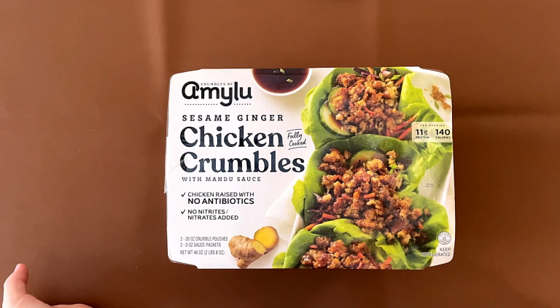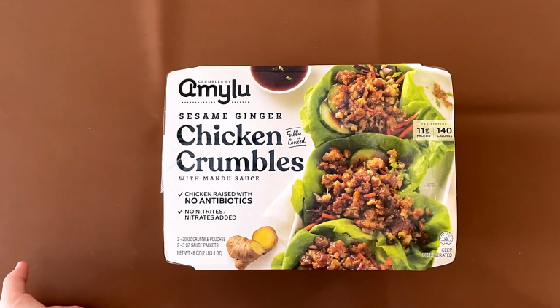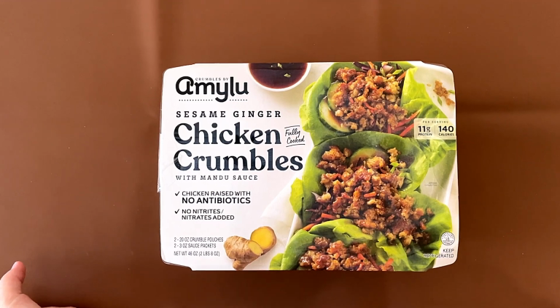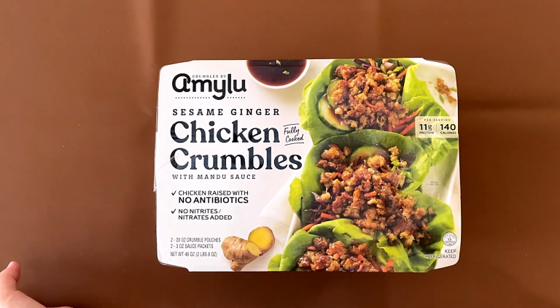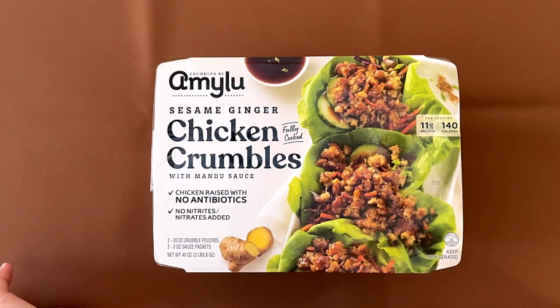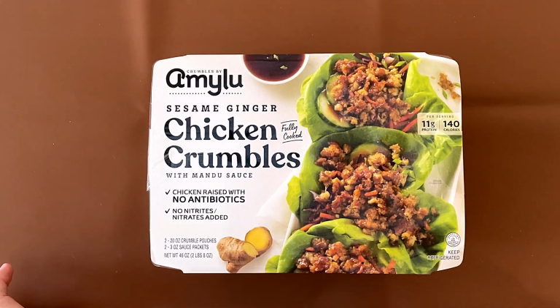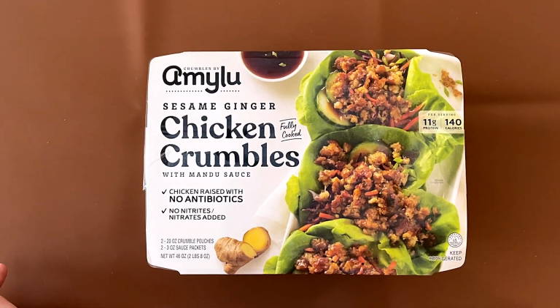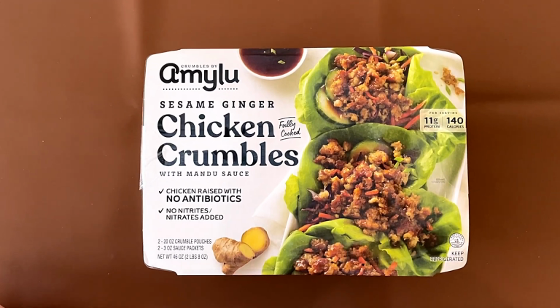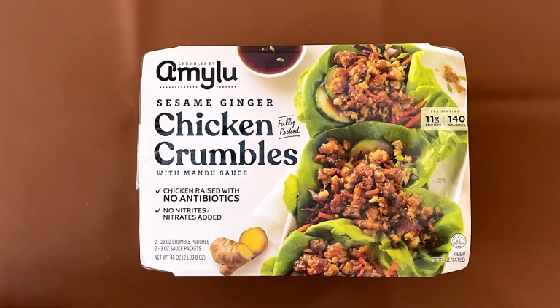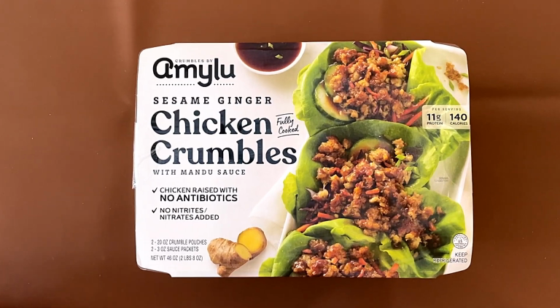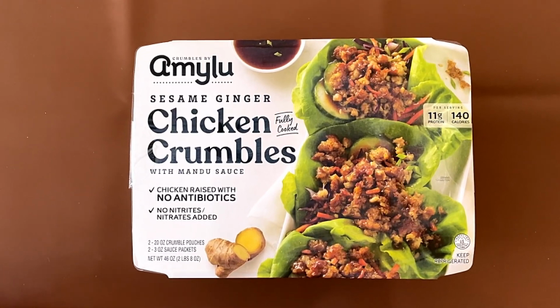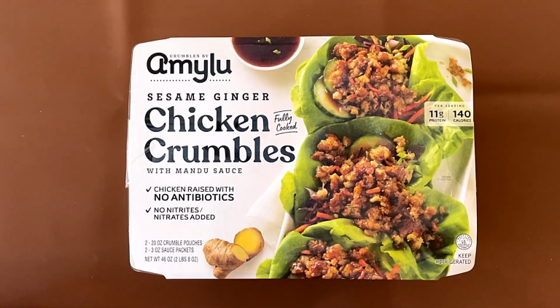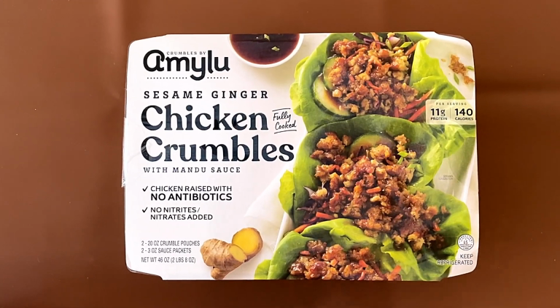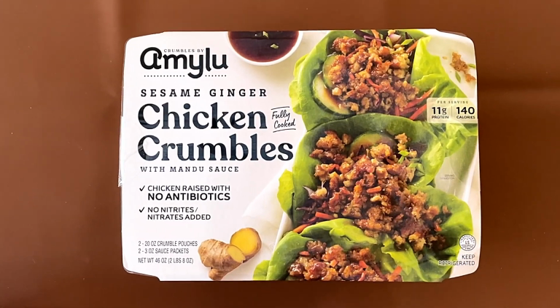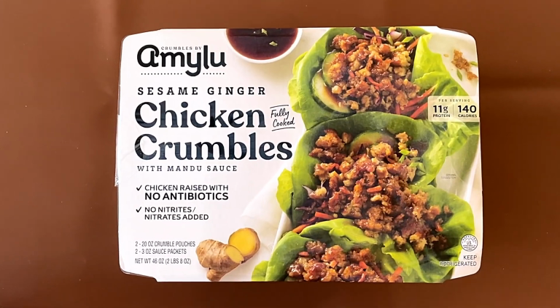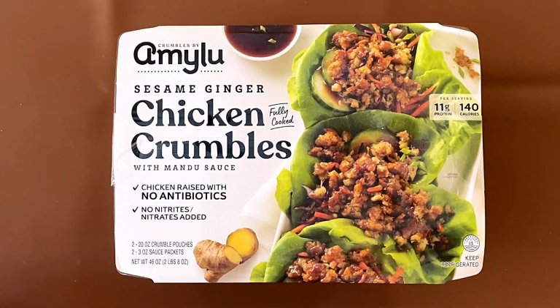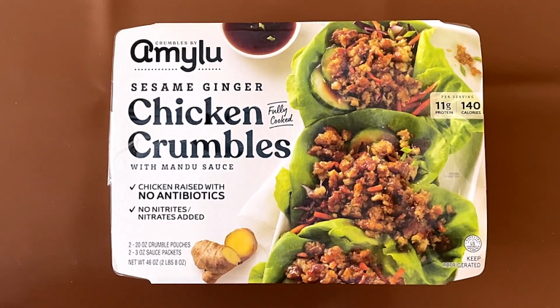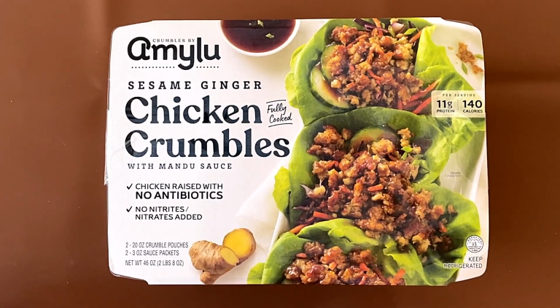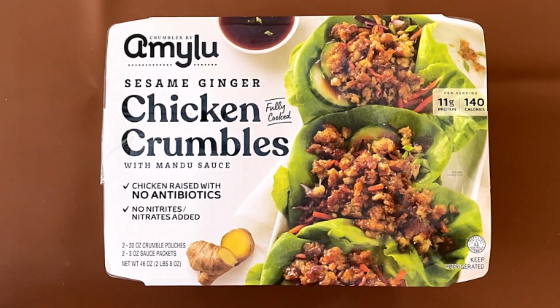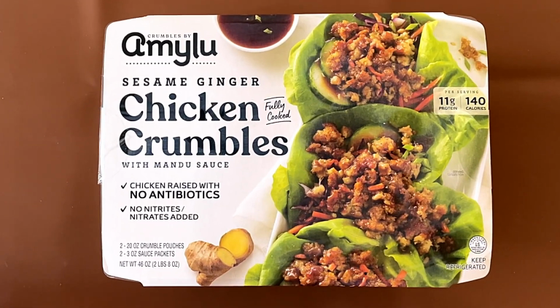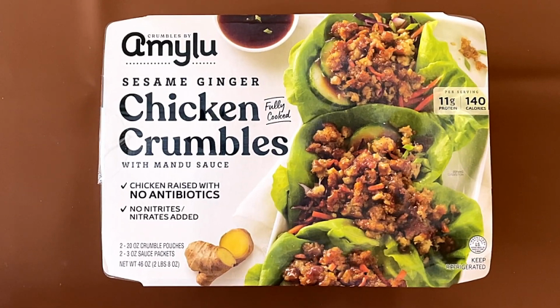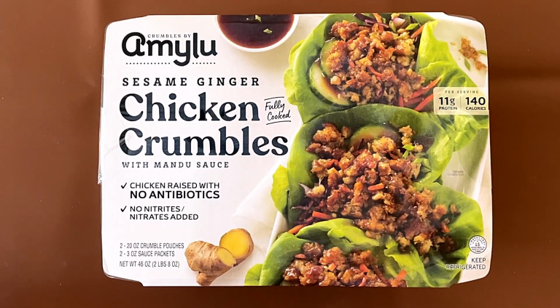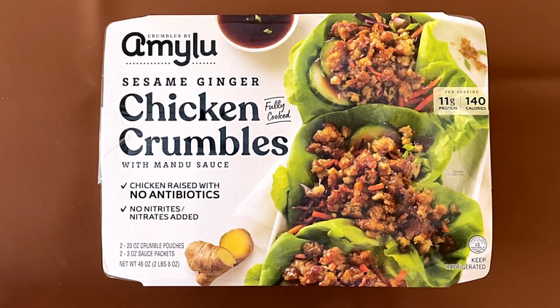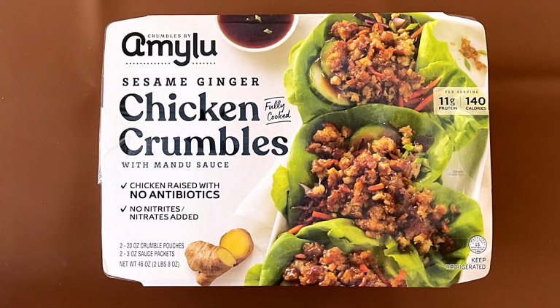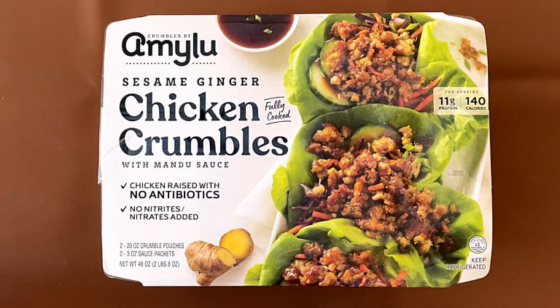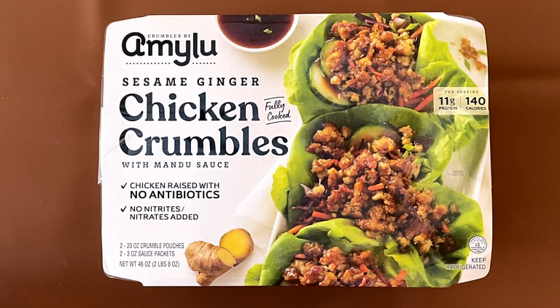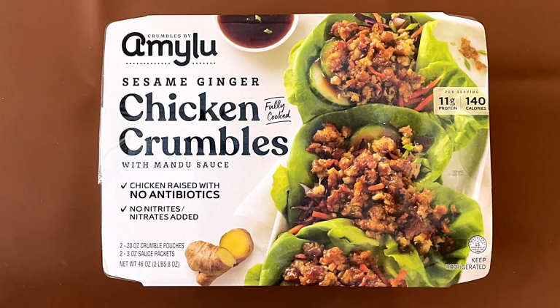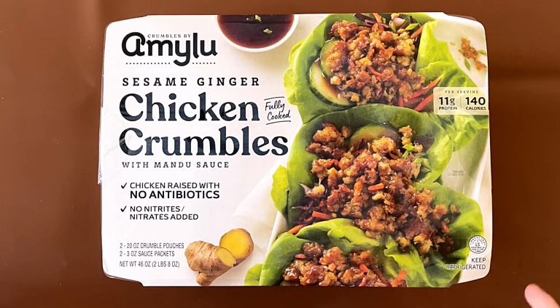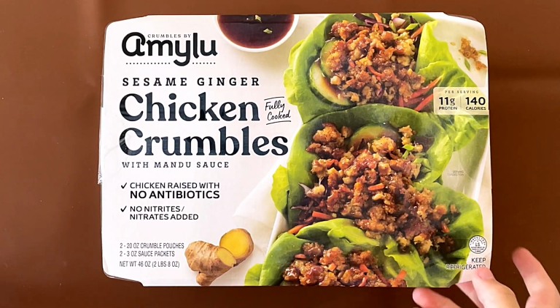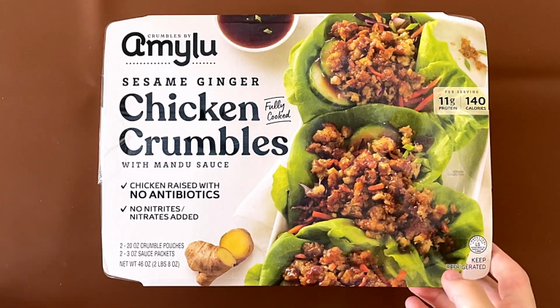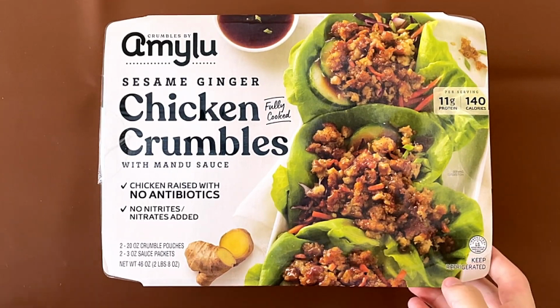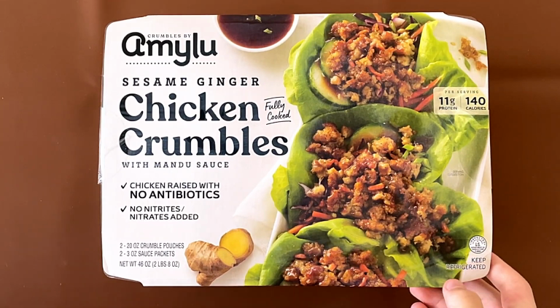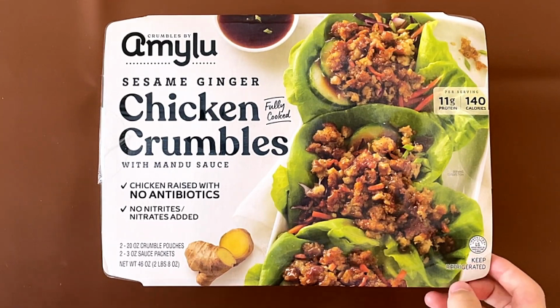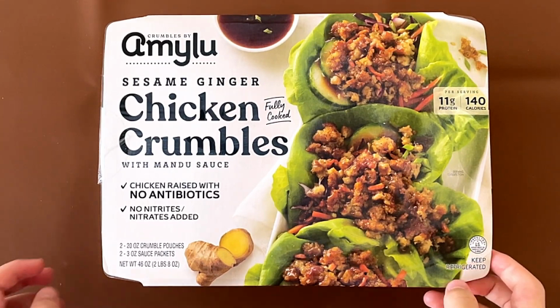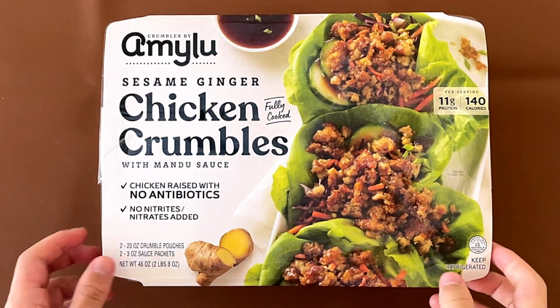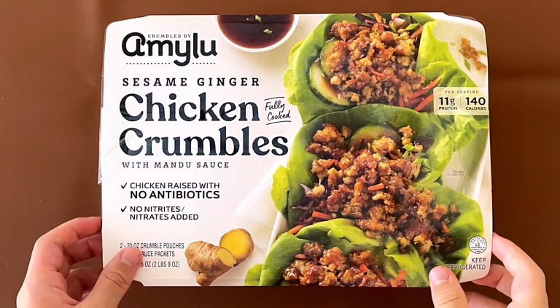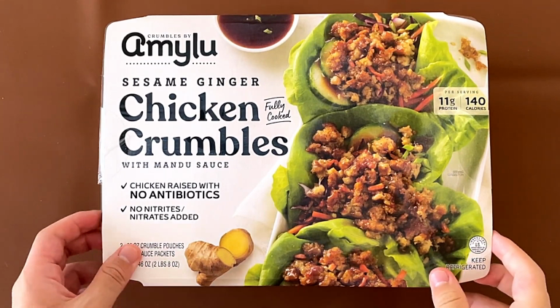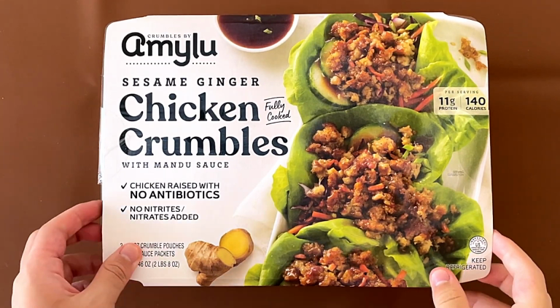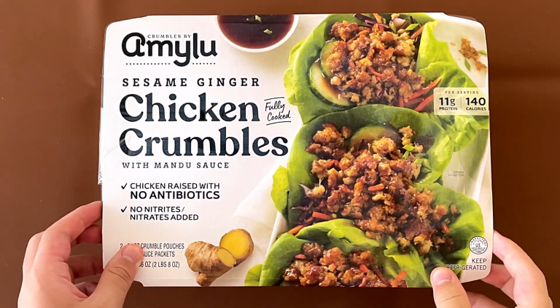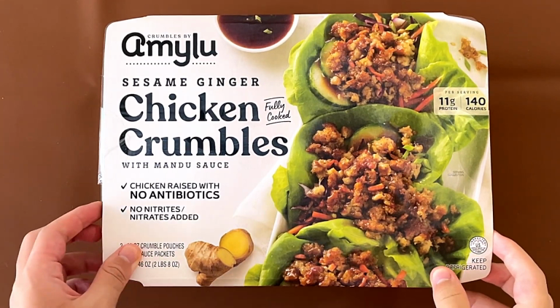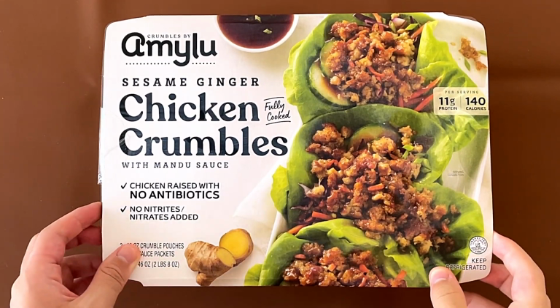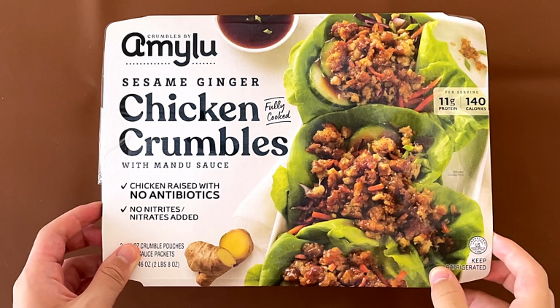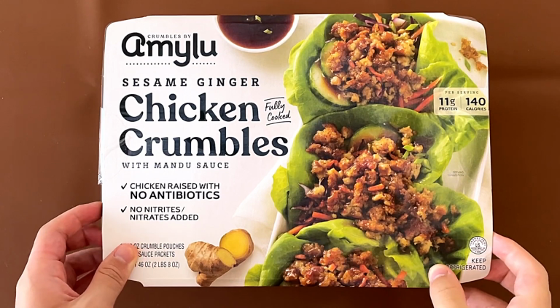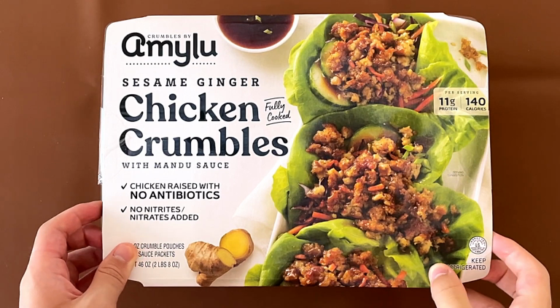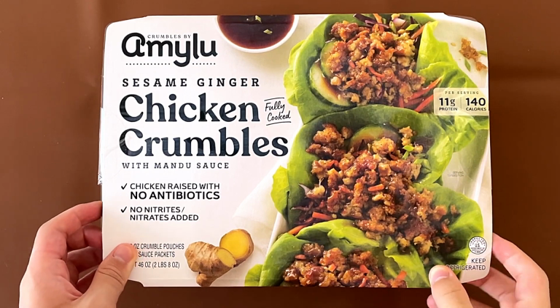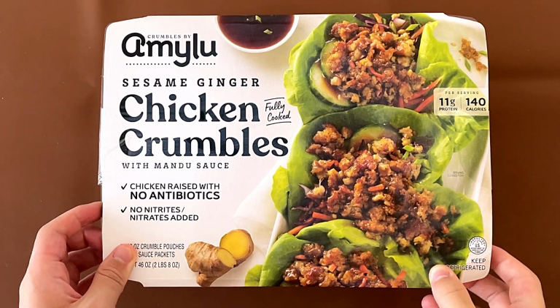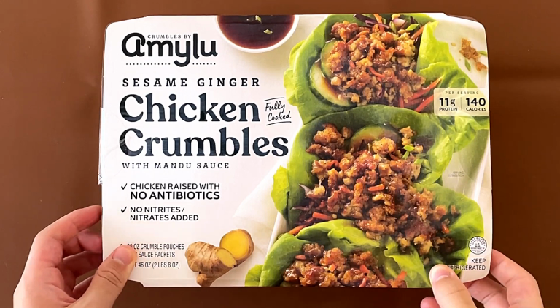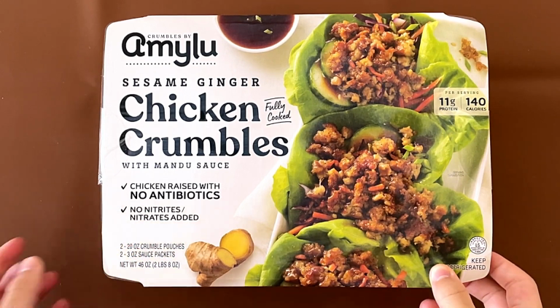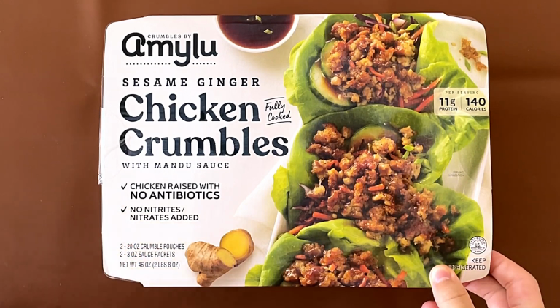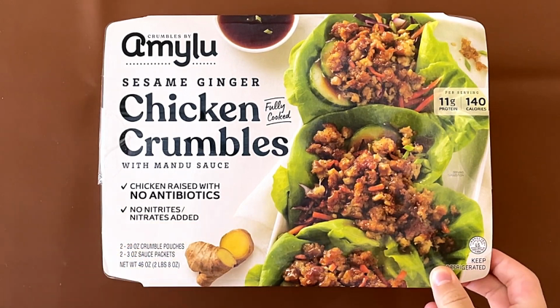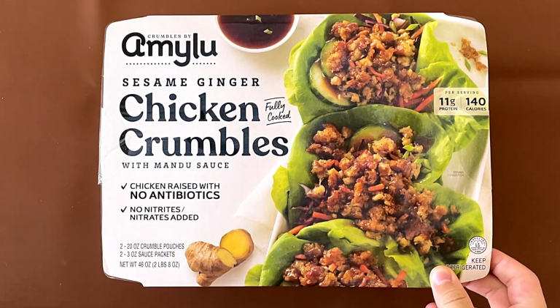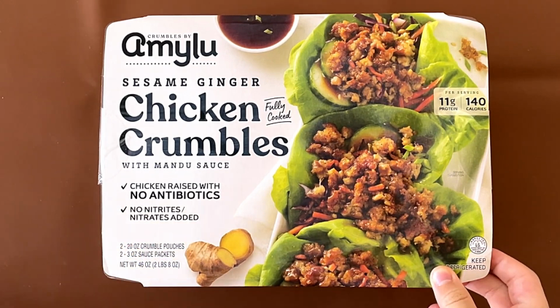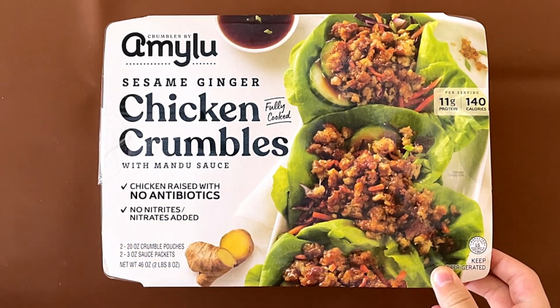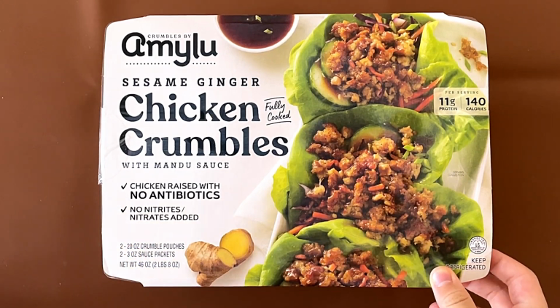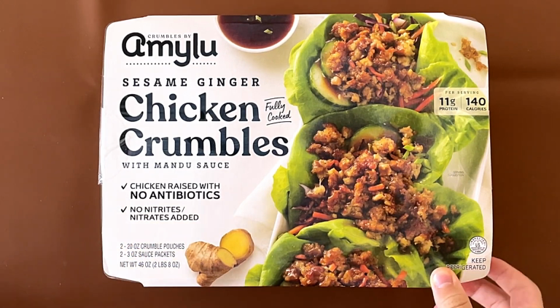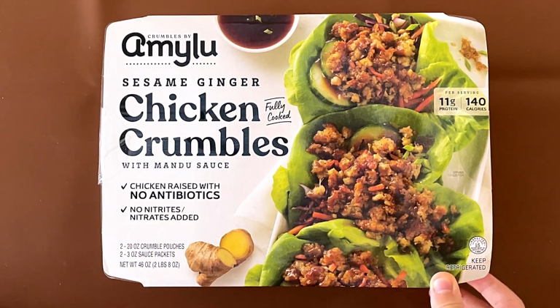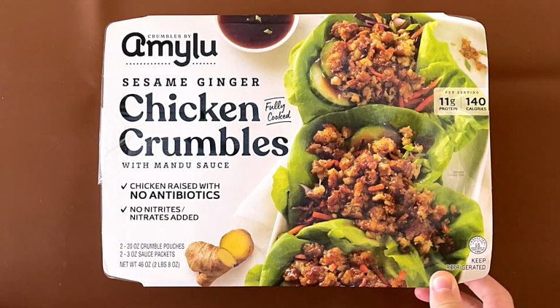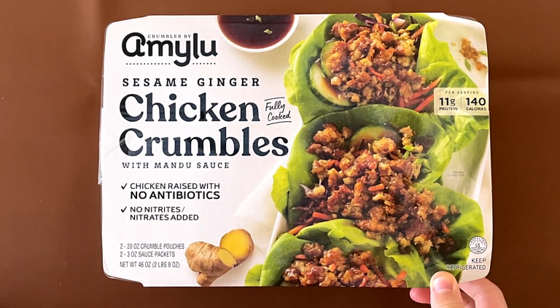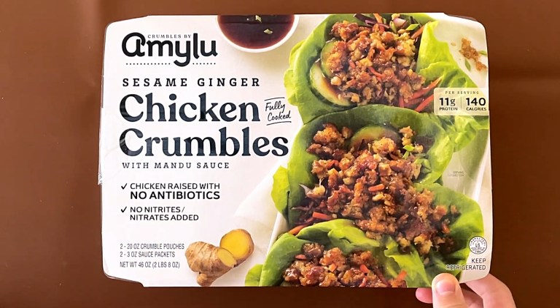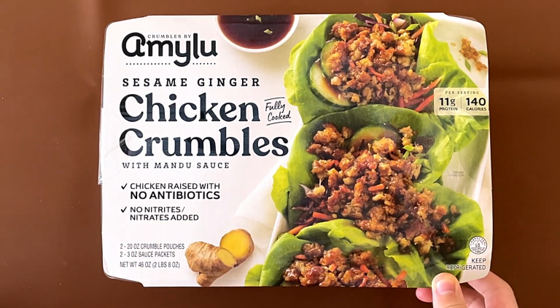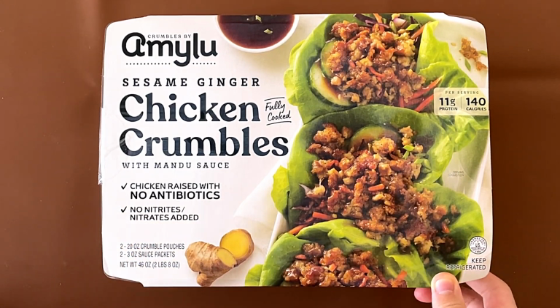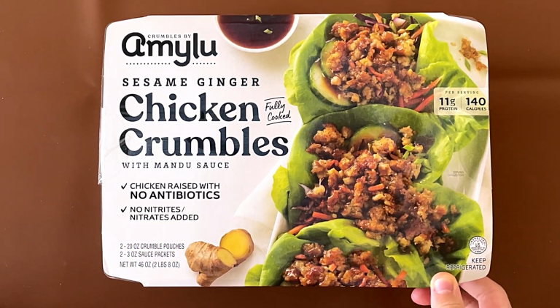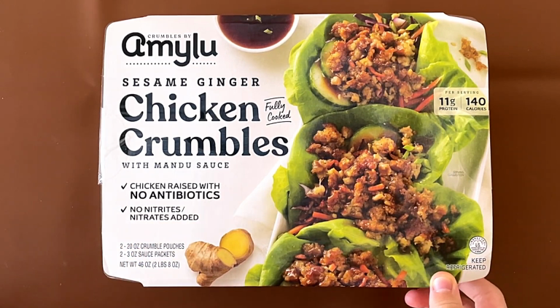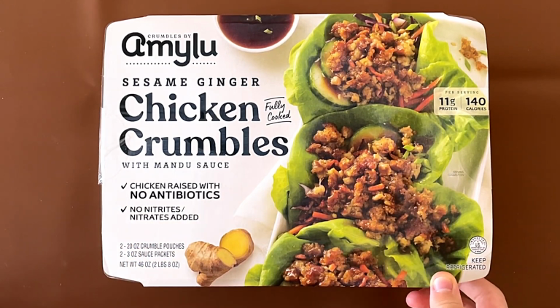Hello, 10 Reviewer friends! Today I'll be reviewing Crumbles by Amy Lu. We reviewed like 100 million Amy Lu chicken meatballs — more like 10.